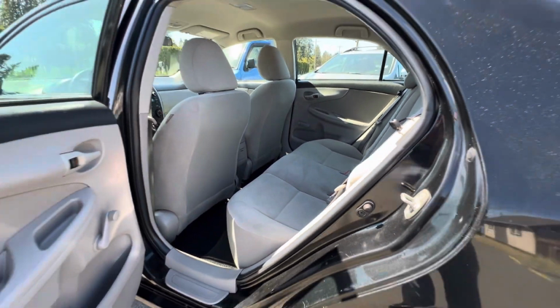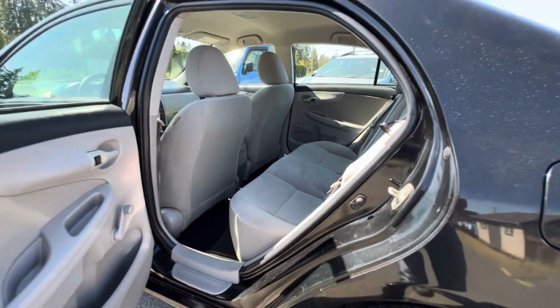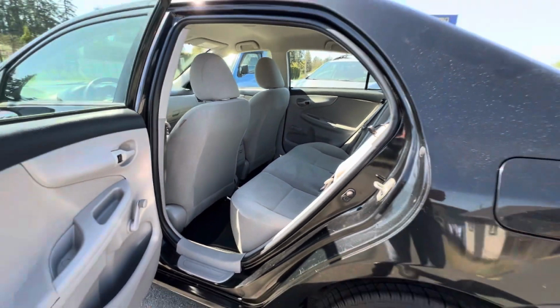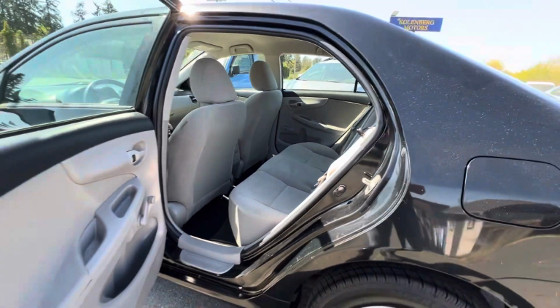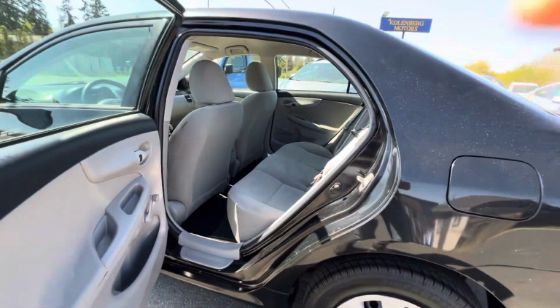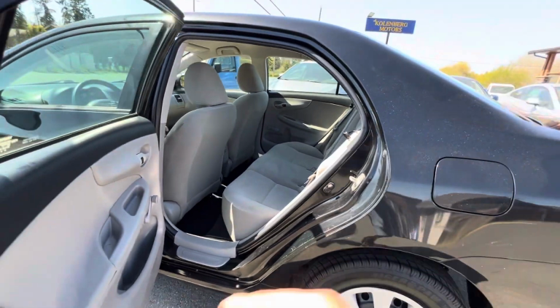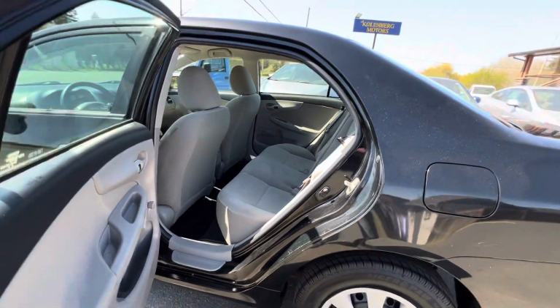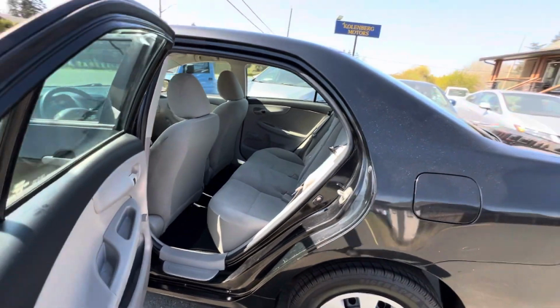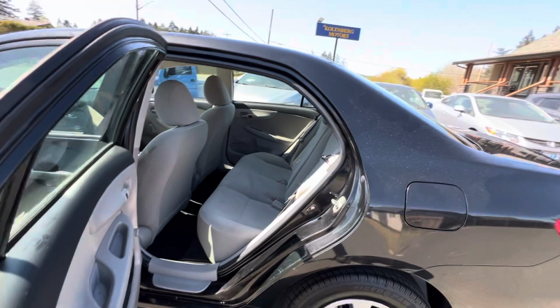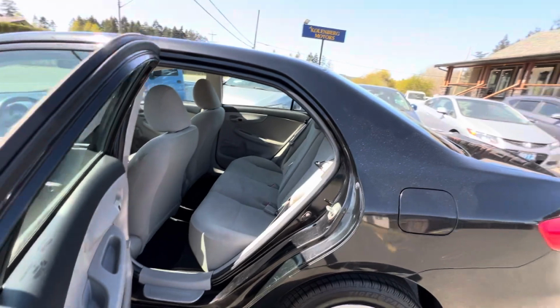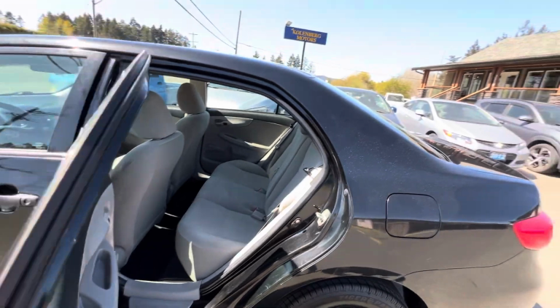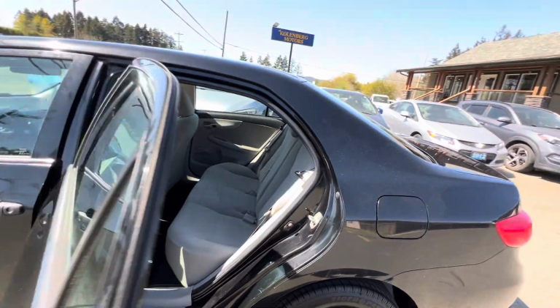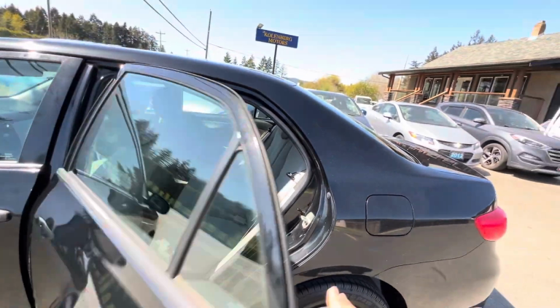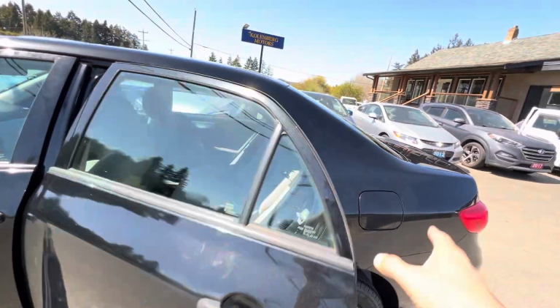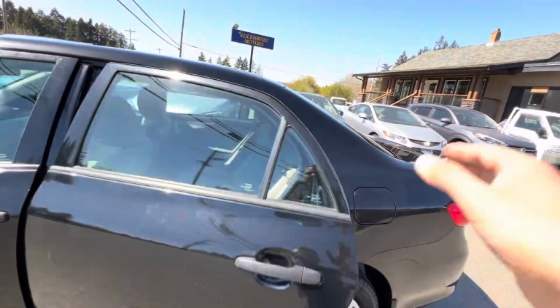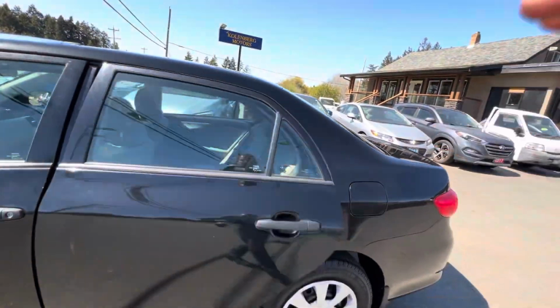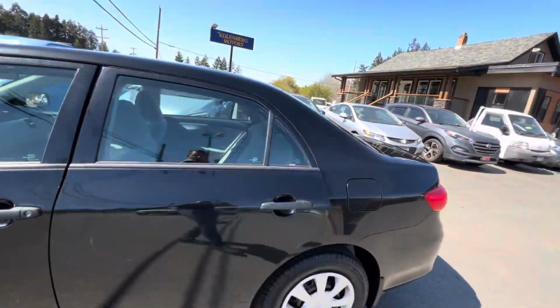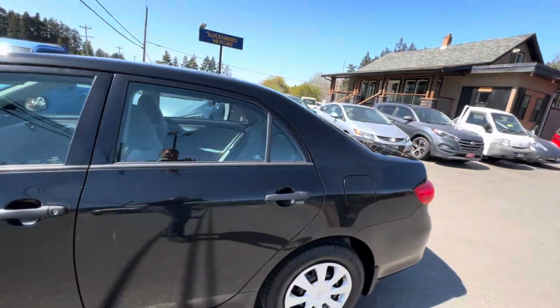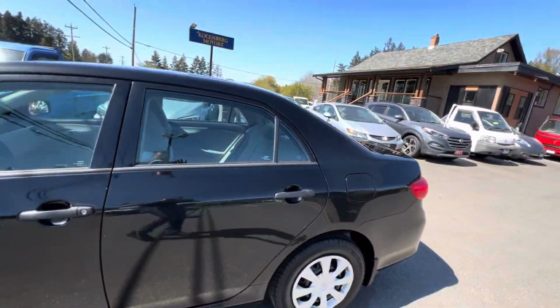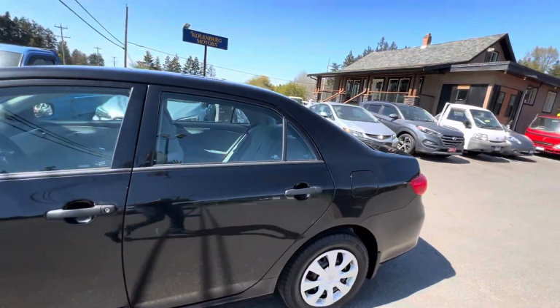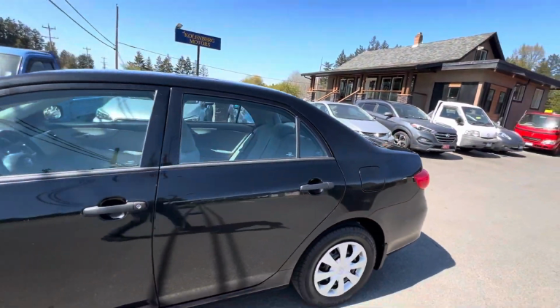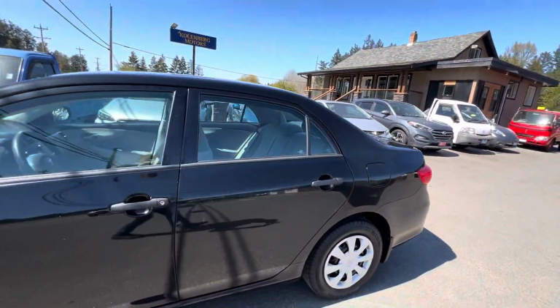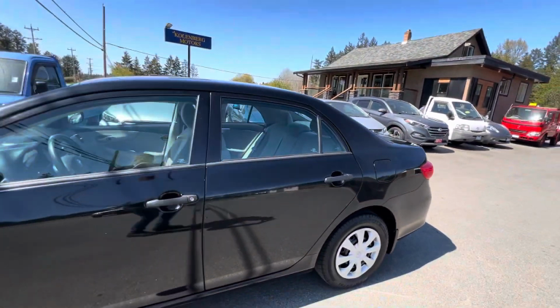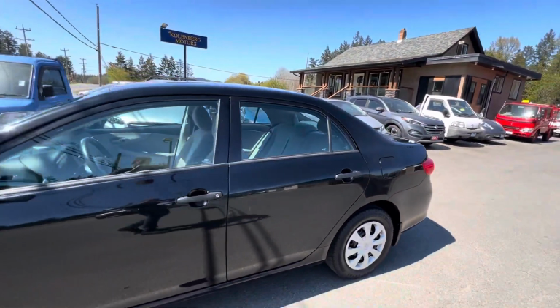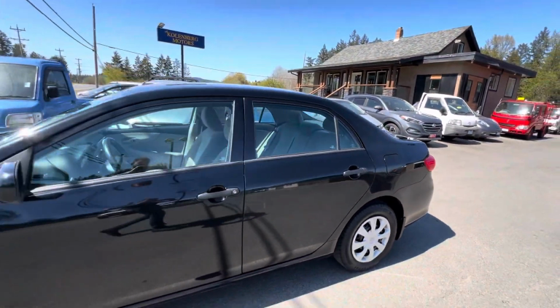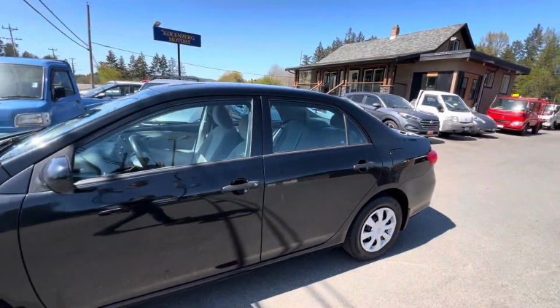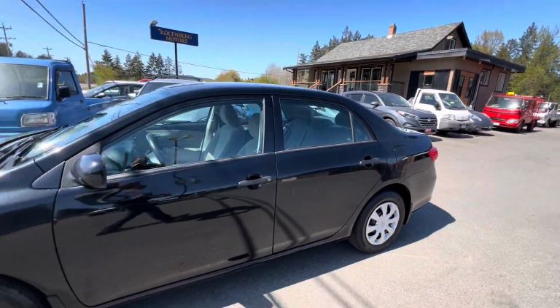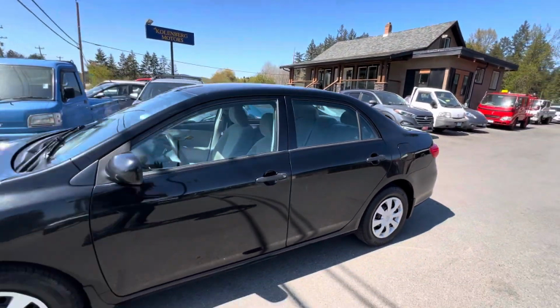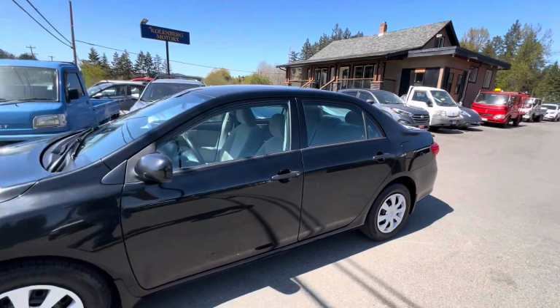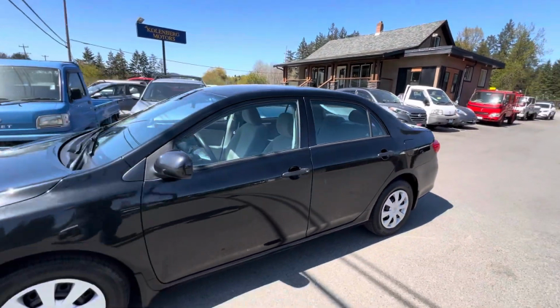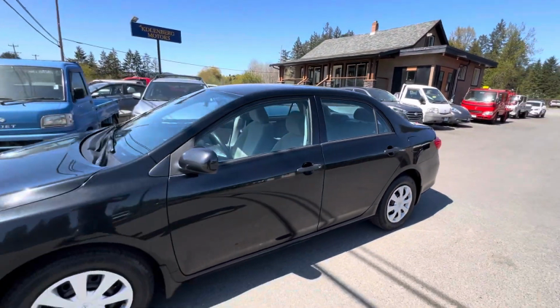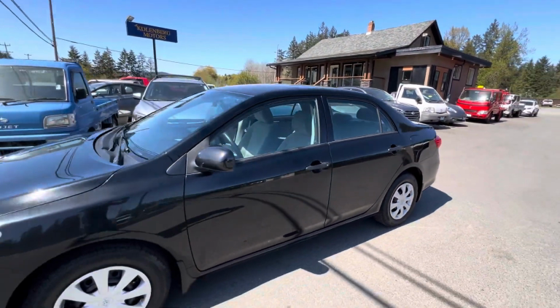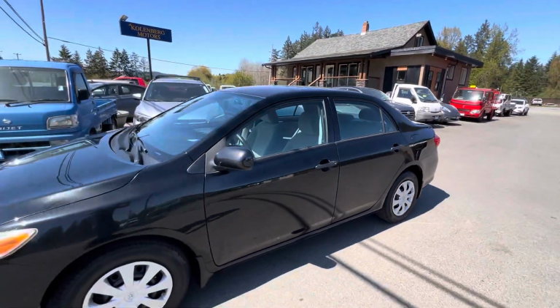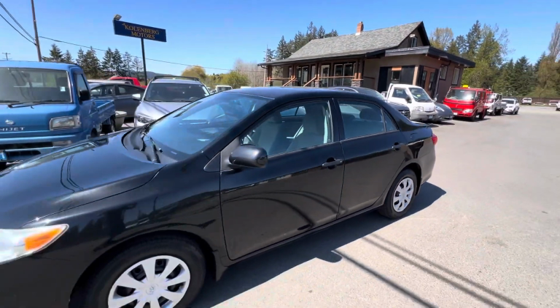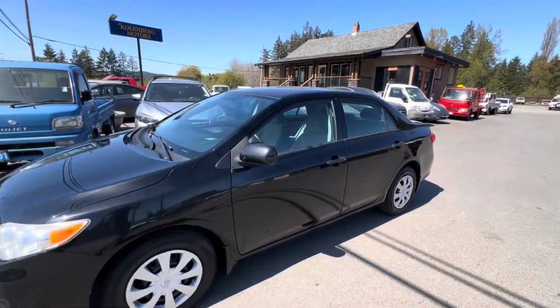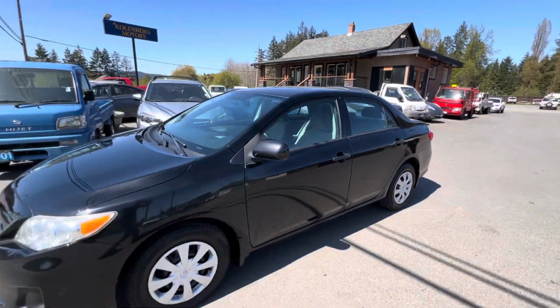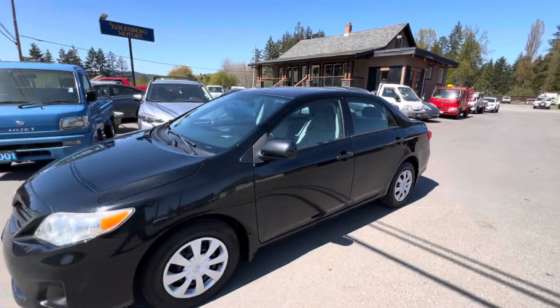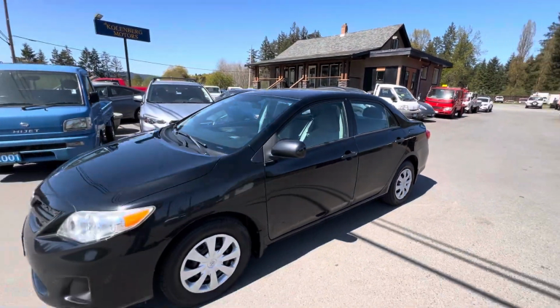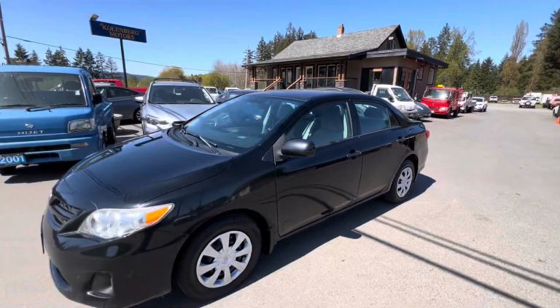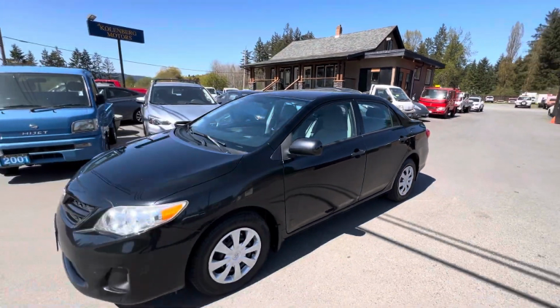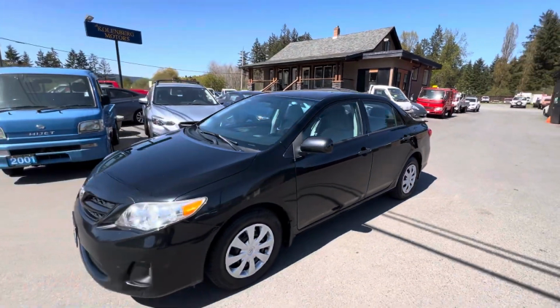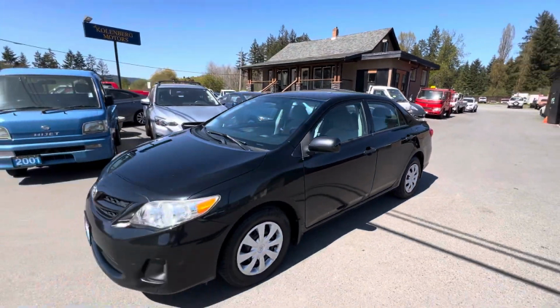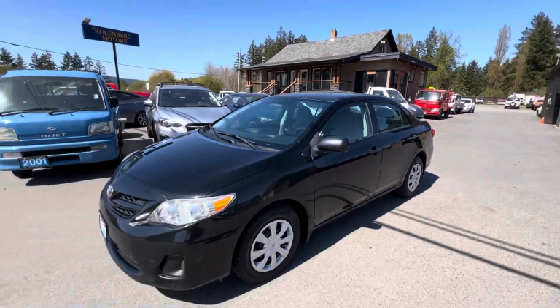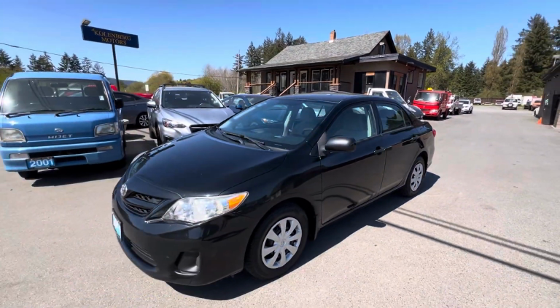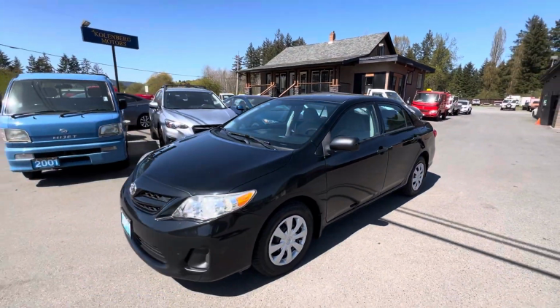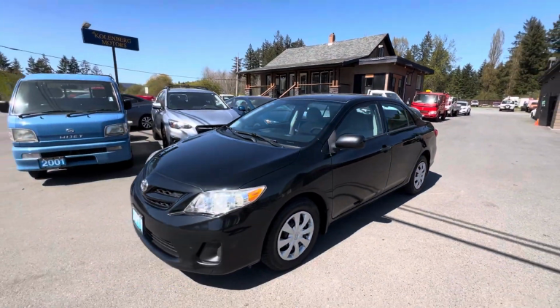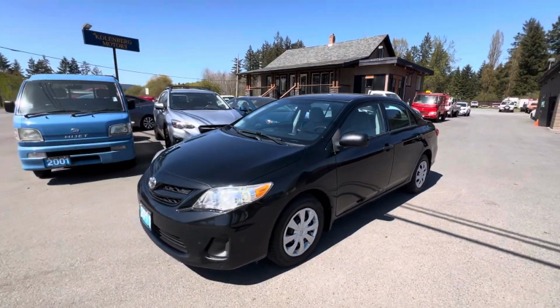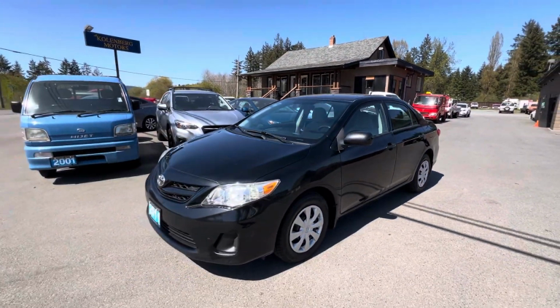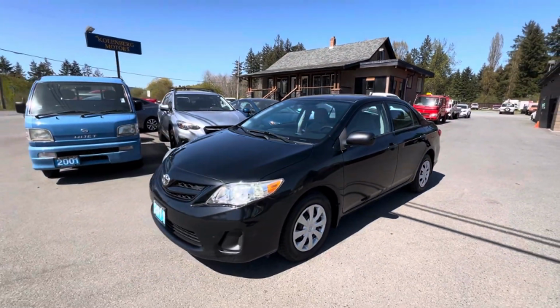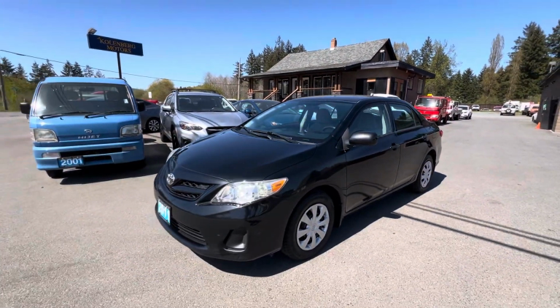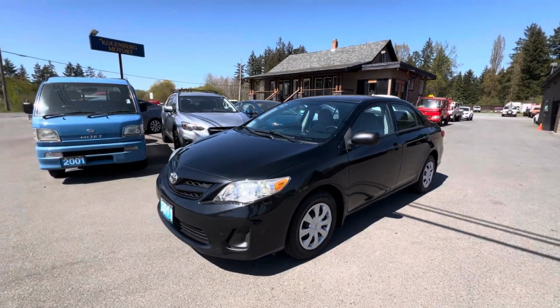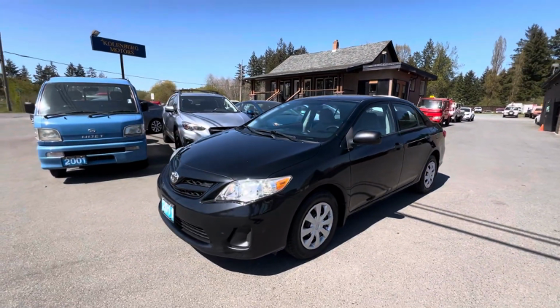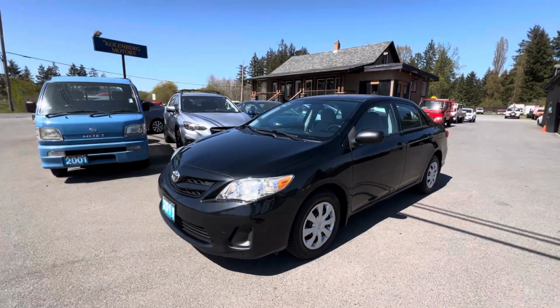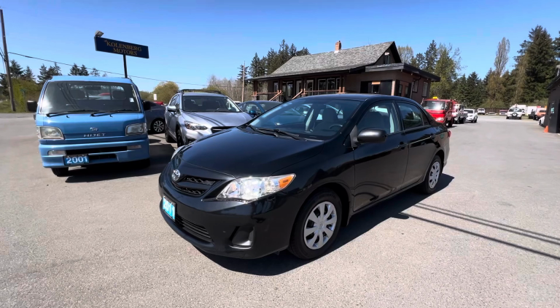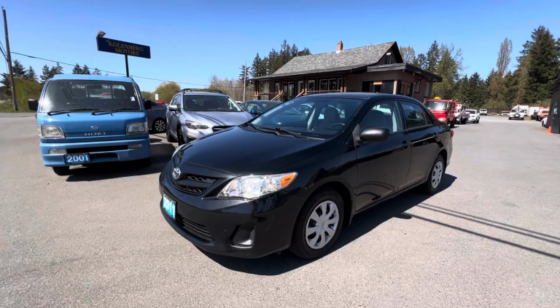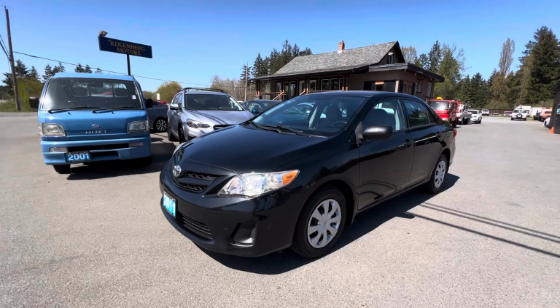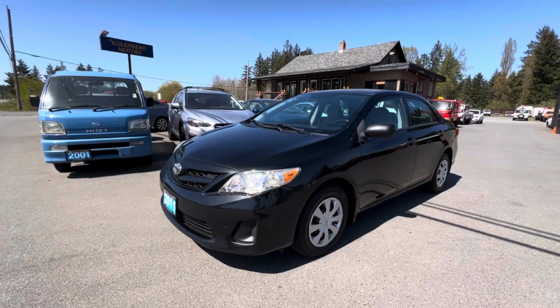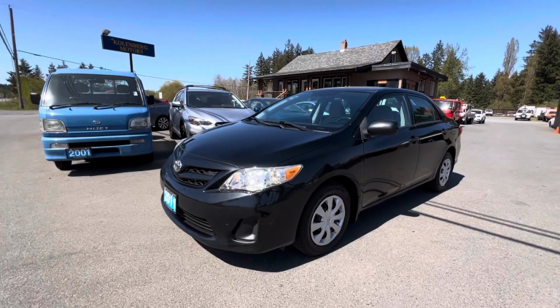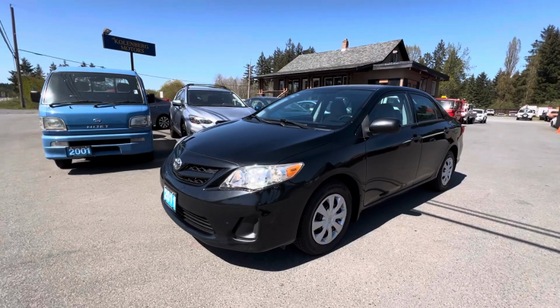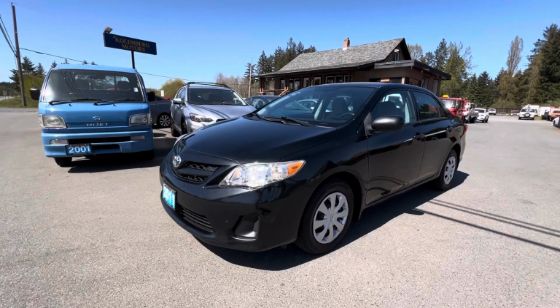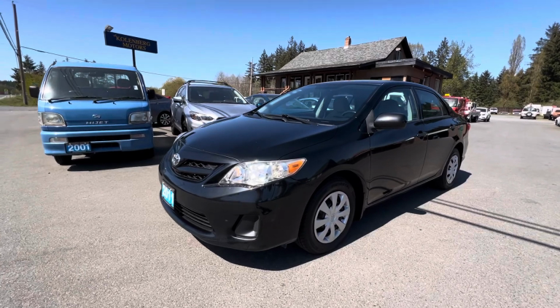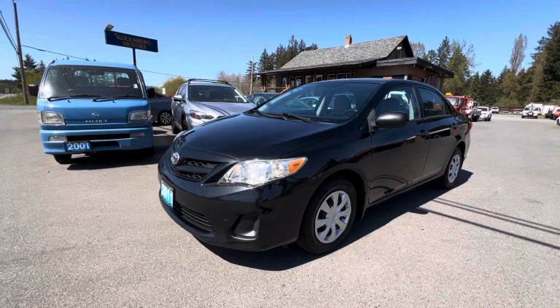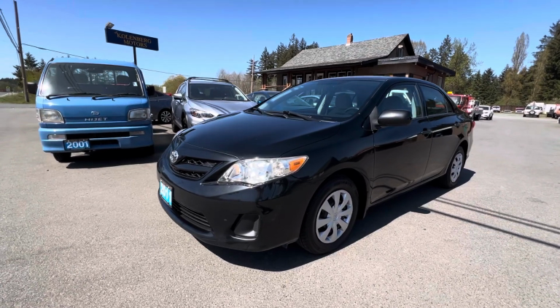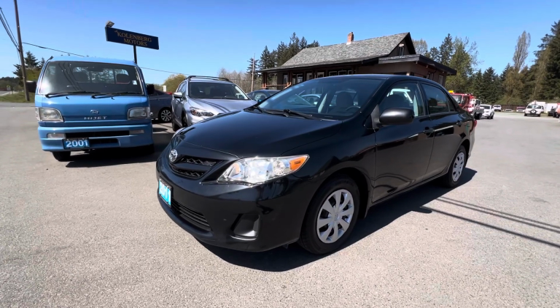You can view this Toyota Corolla at Kohlenberg Motors at 3537 Couch and Lake Road in Duncan.